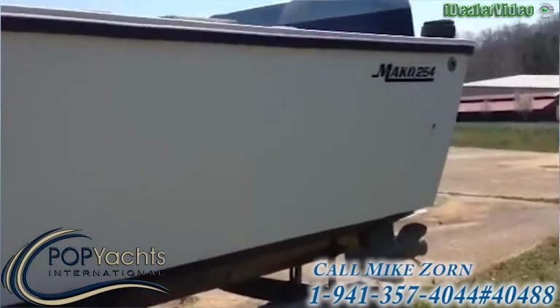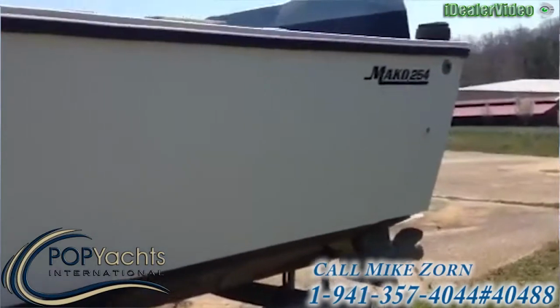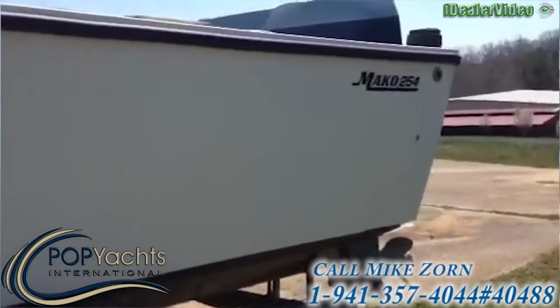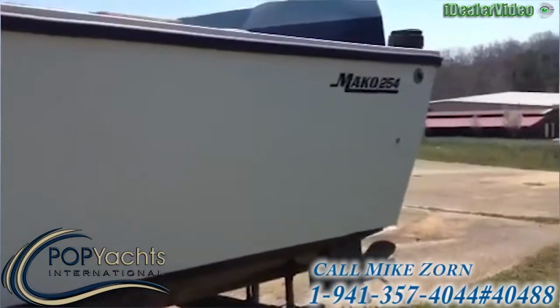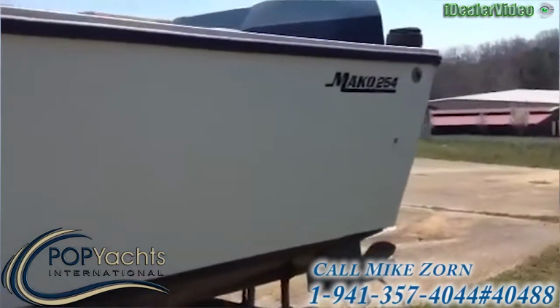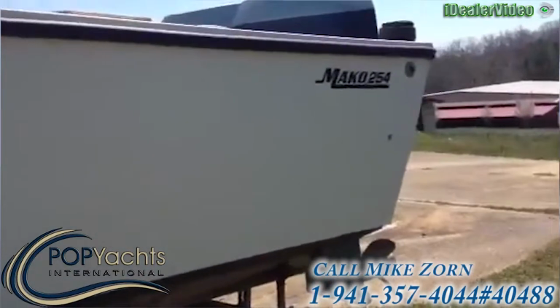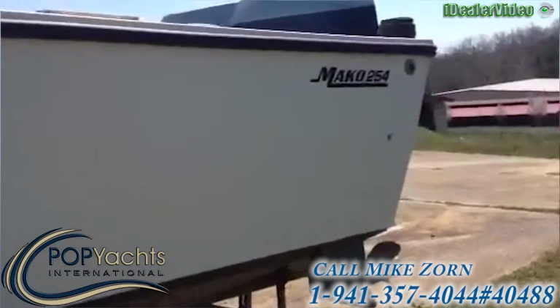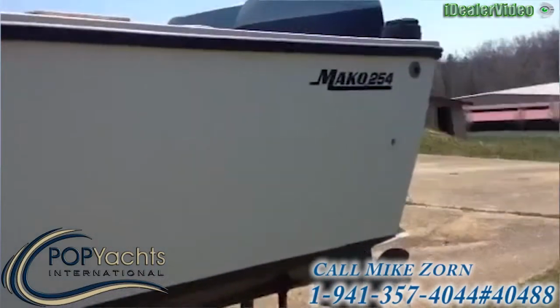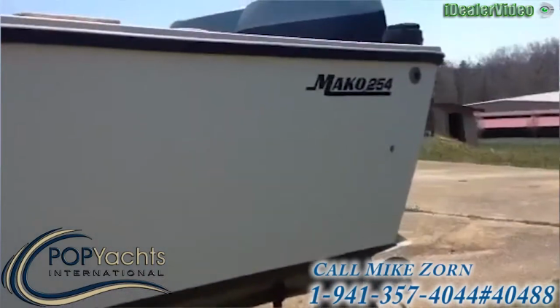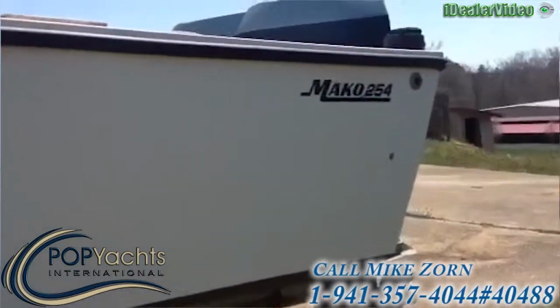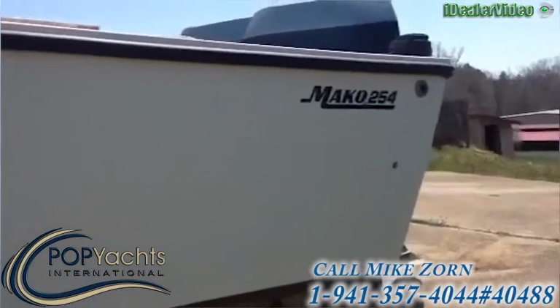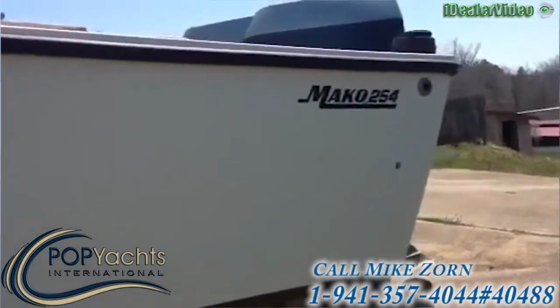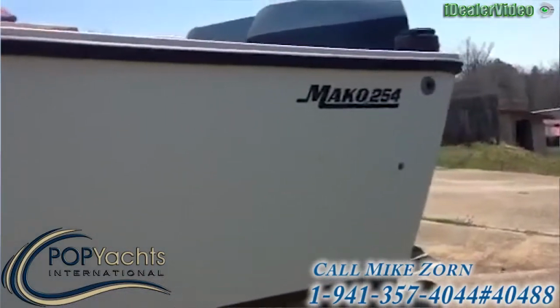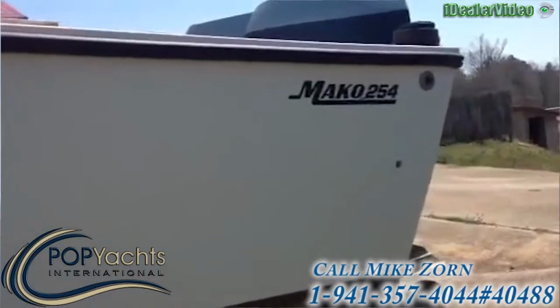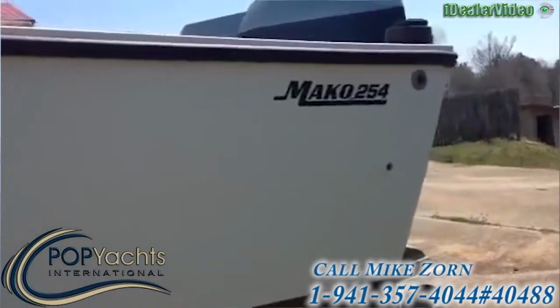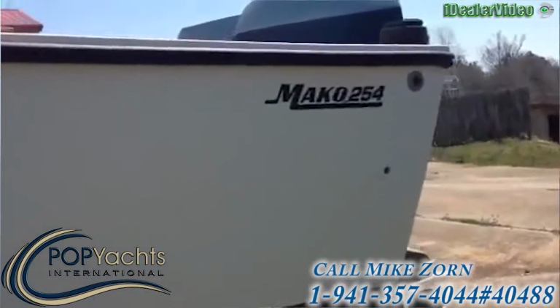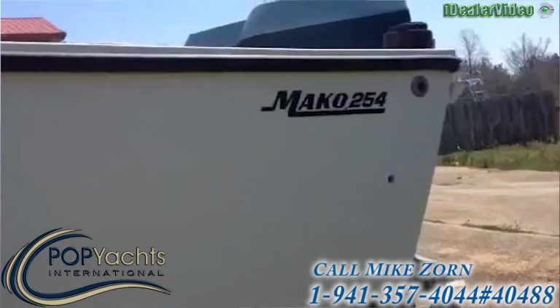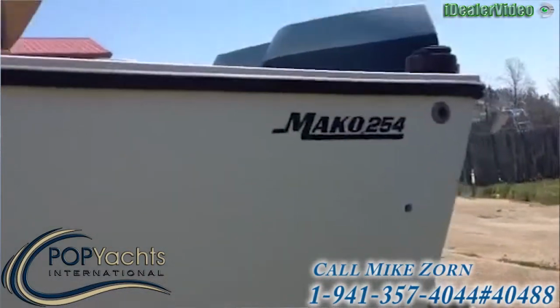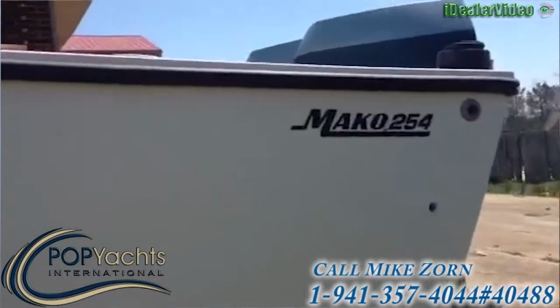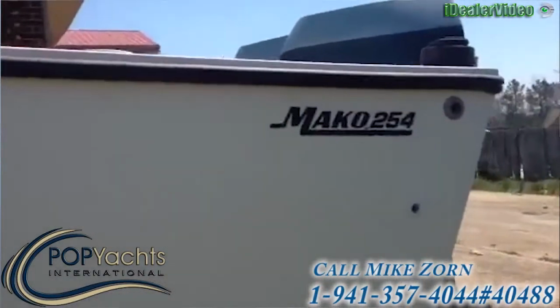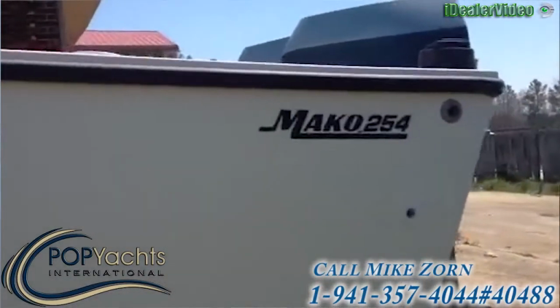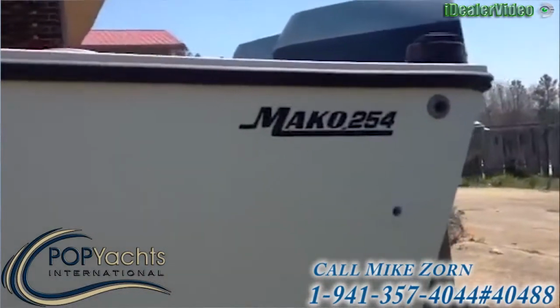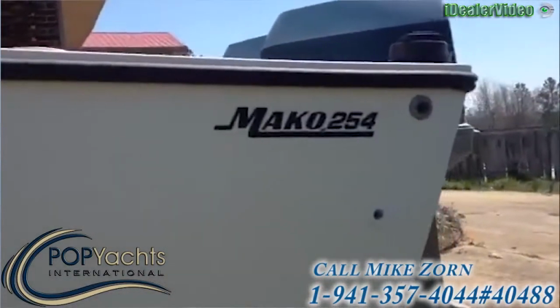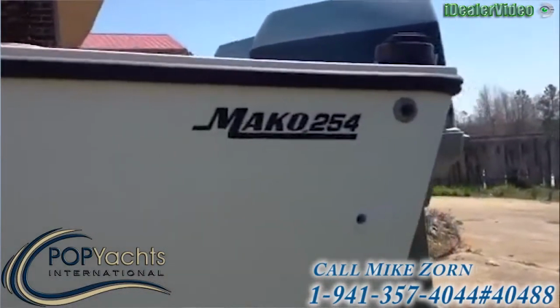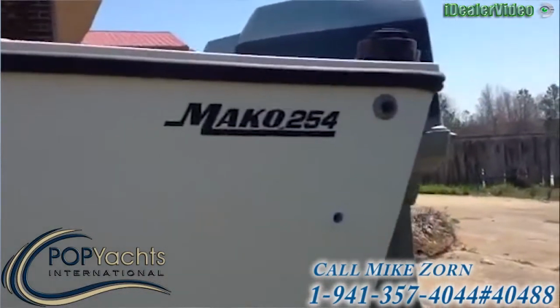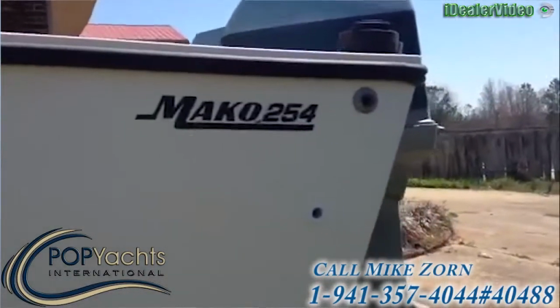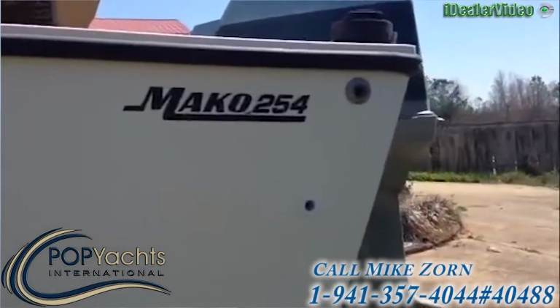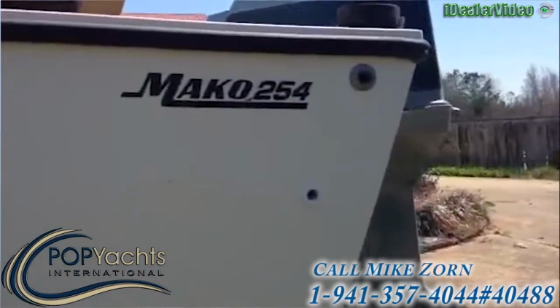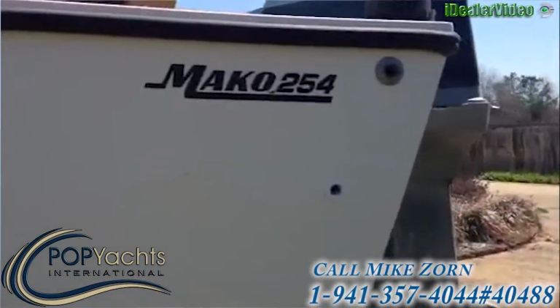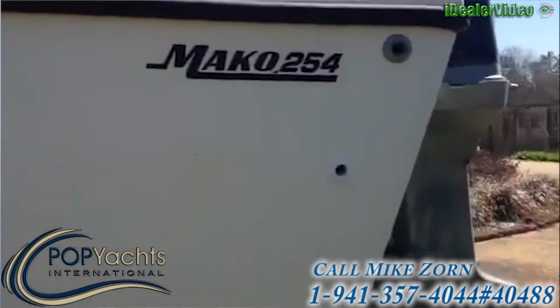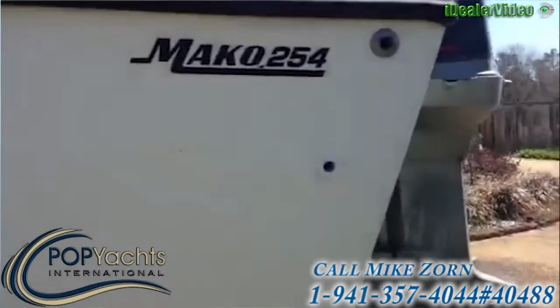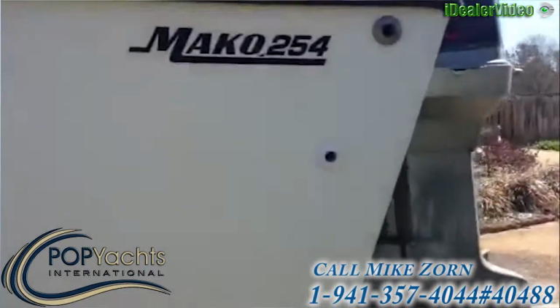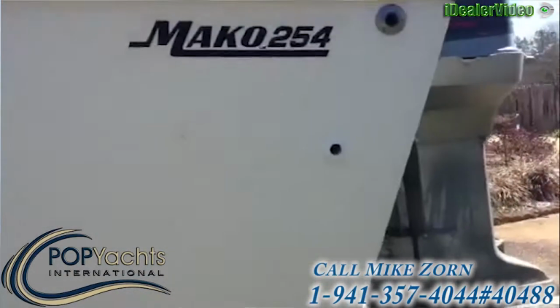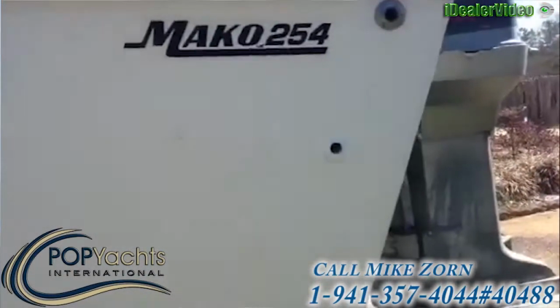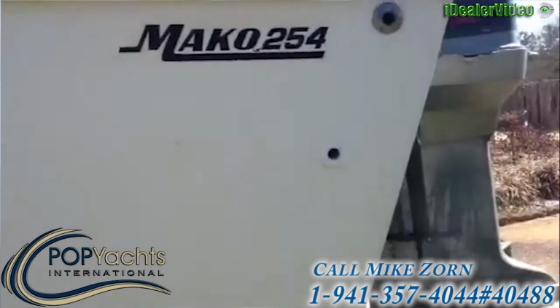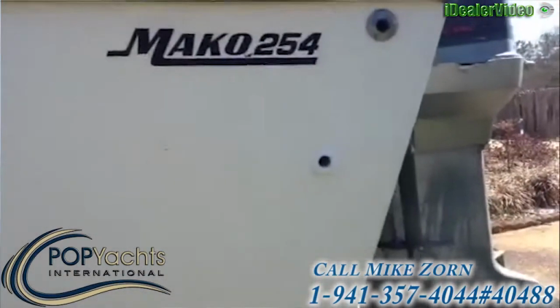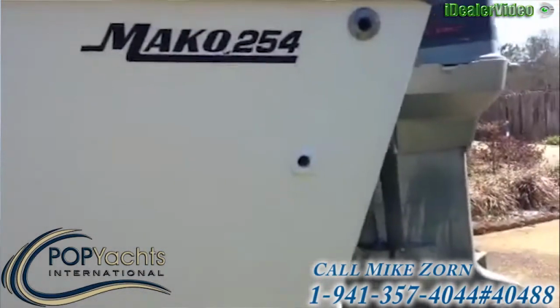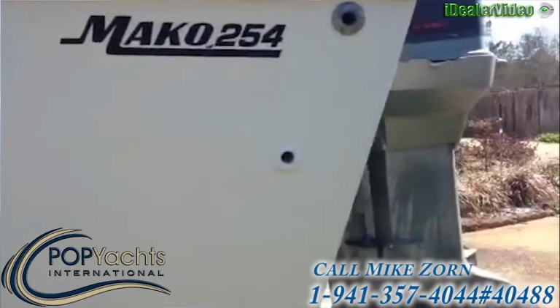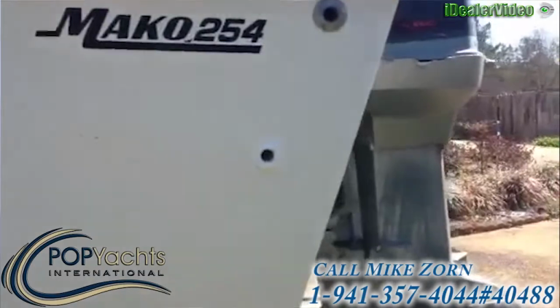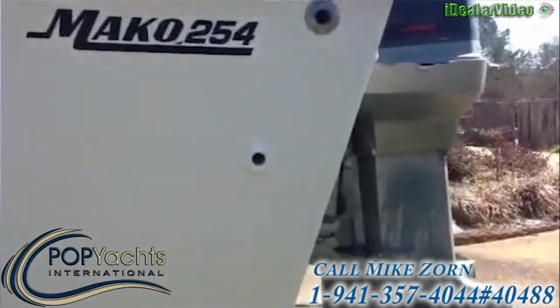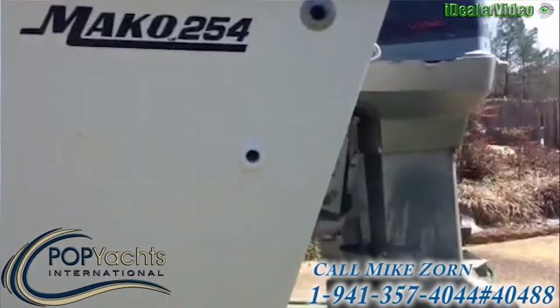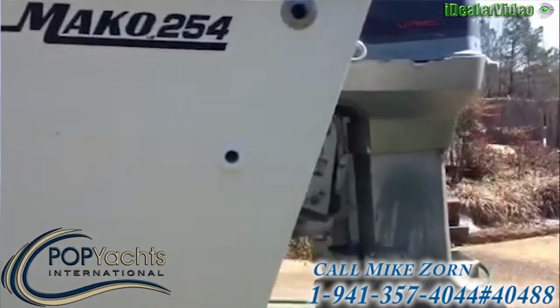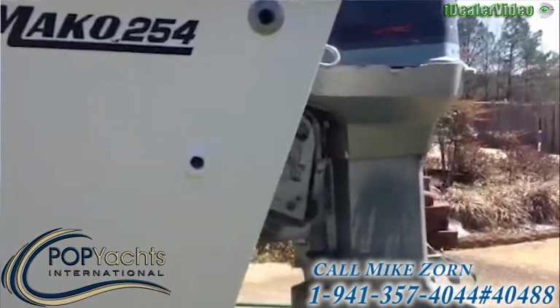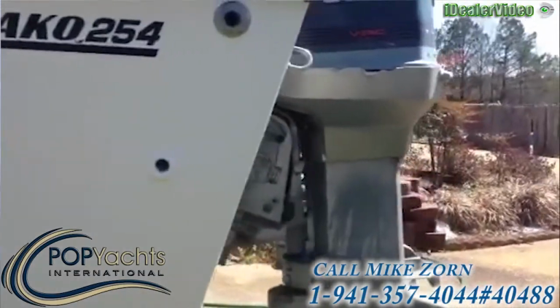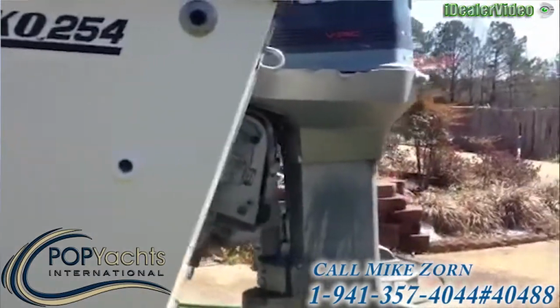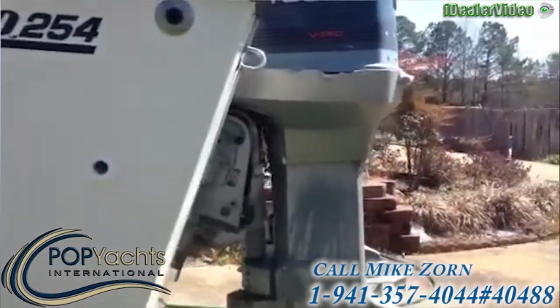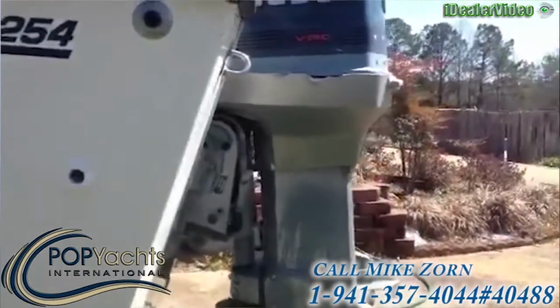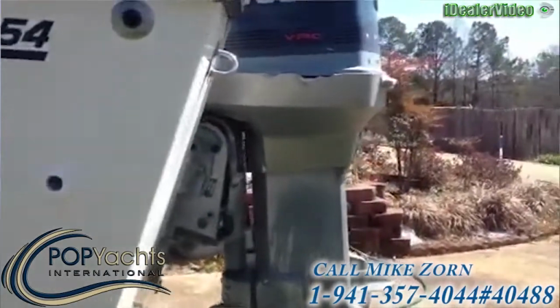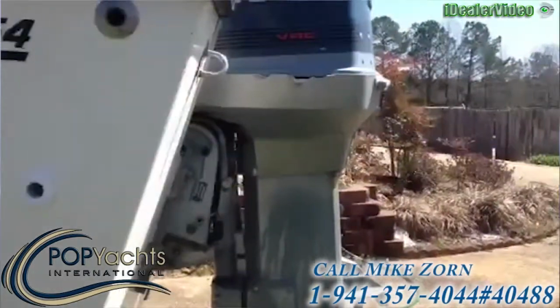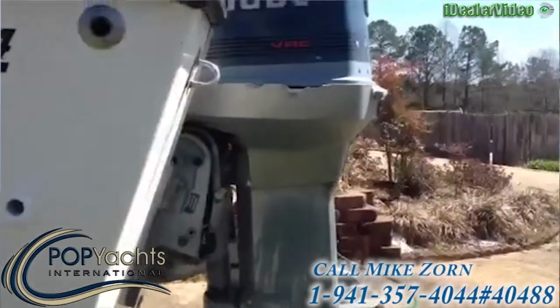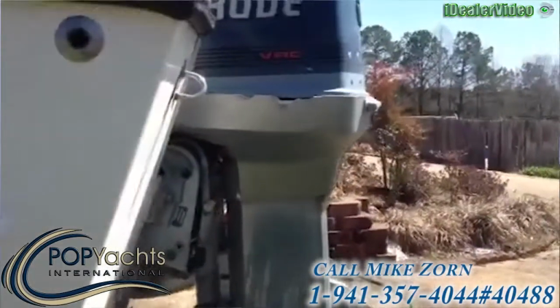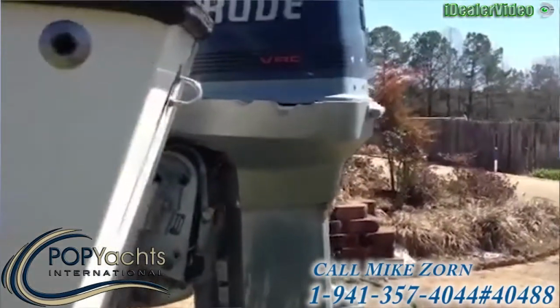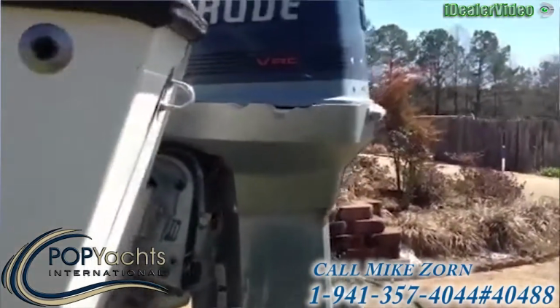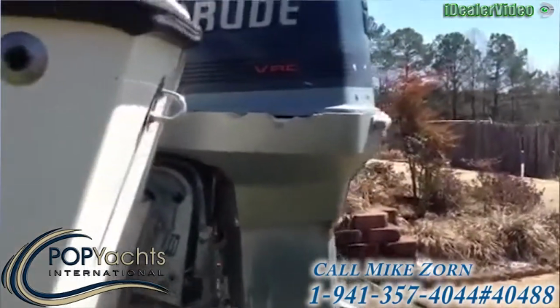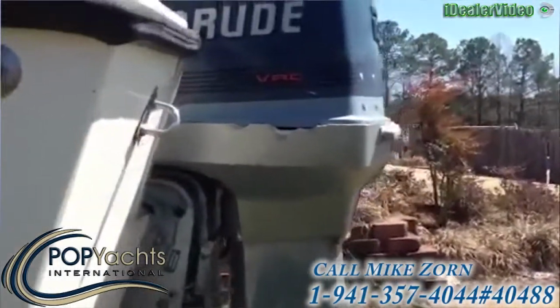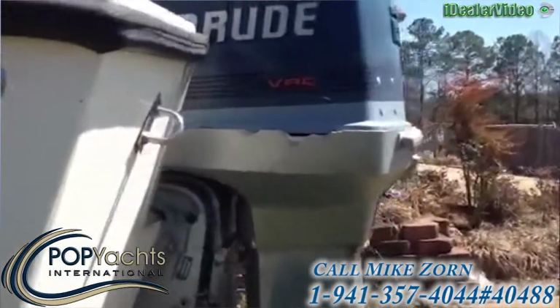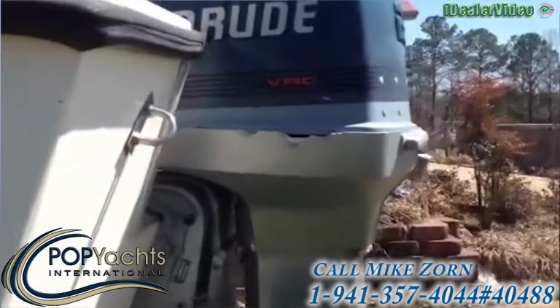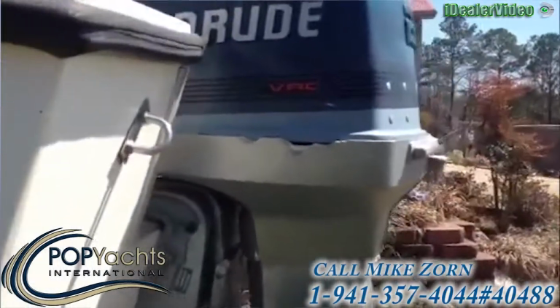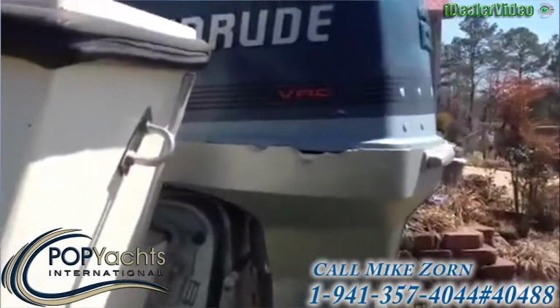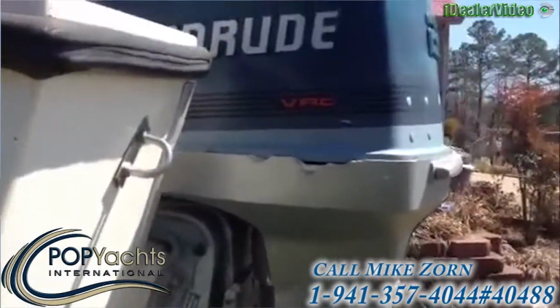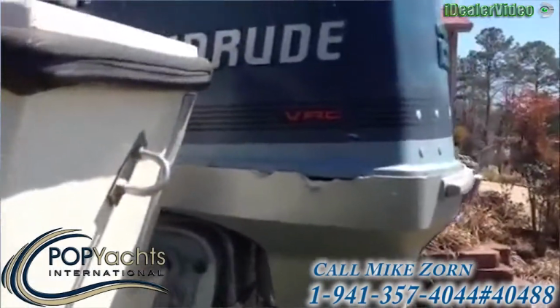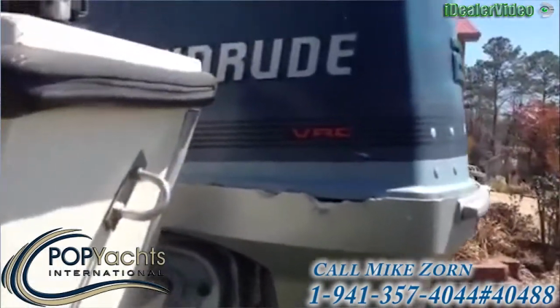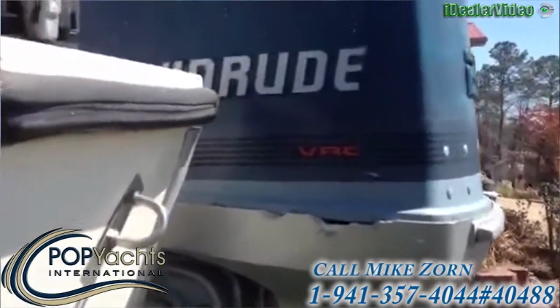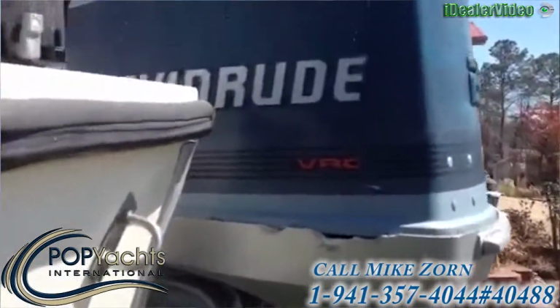She's a Mako 254 like I mentioned. She's in very good shape for her age. The Evinrudes appear to be in good shape as well.